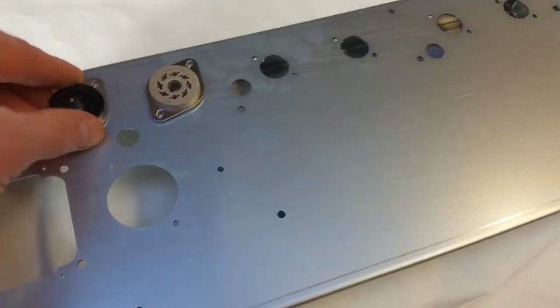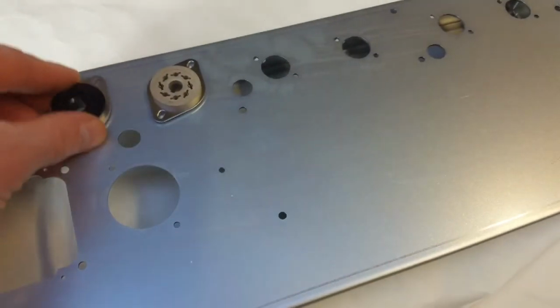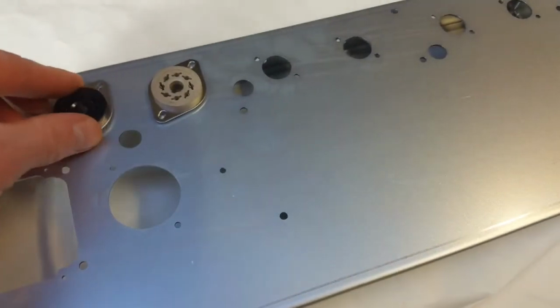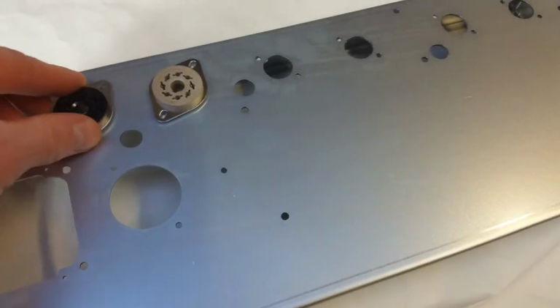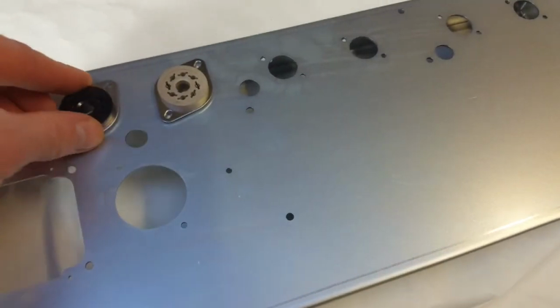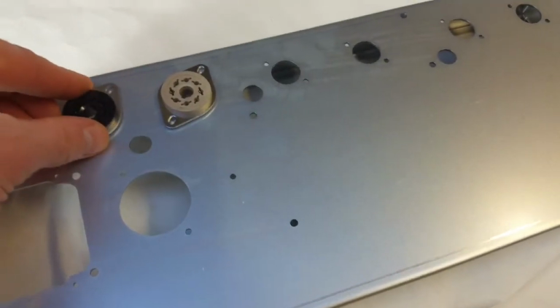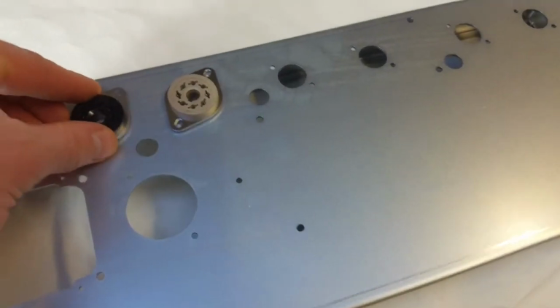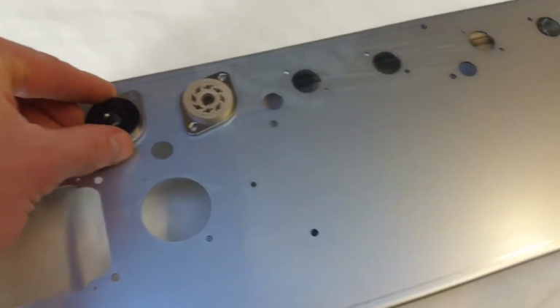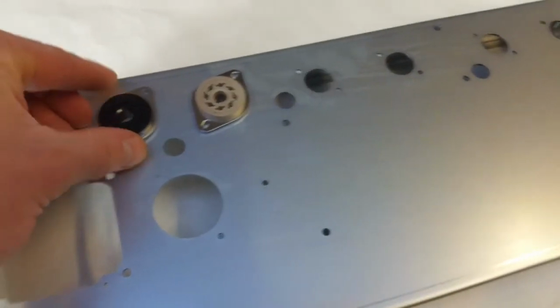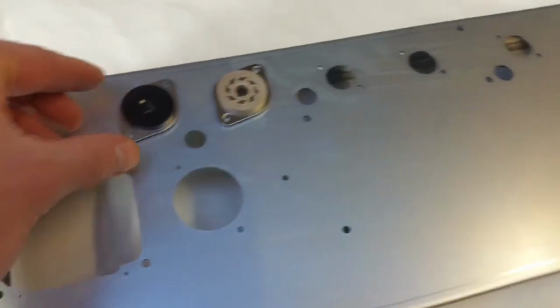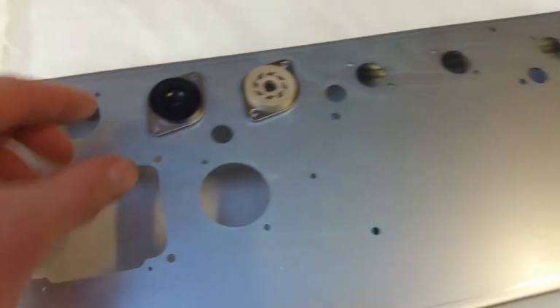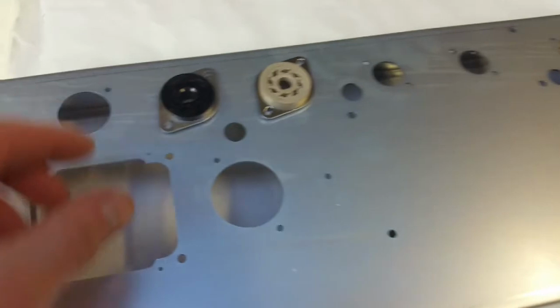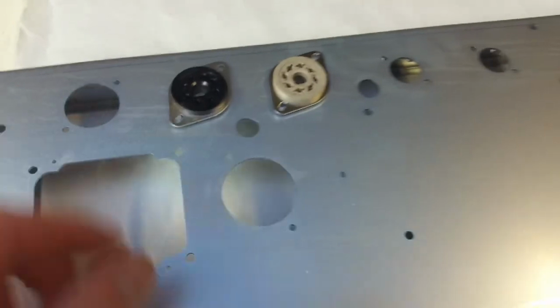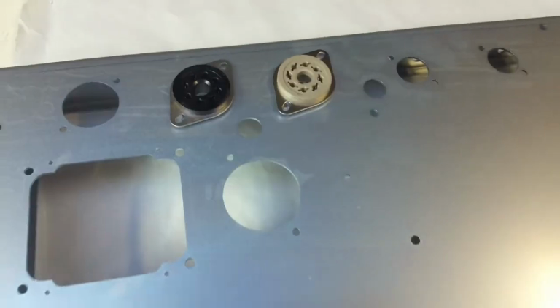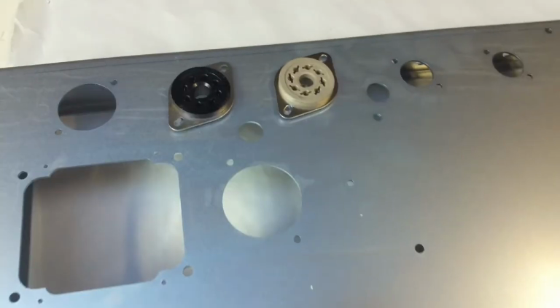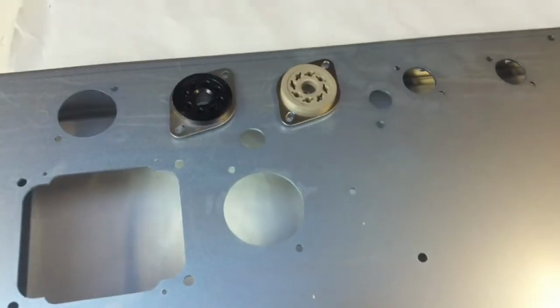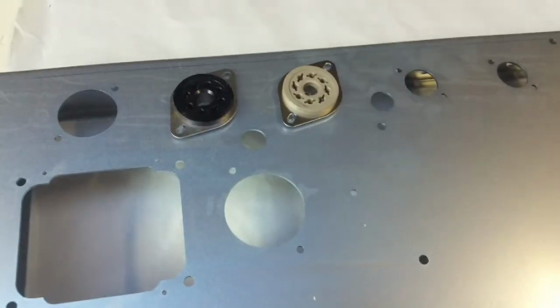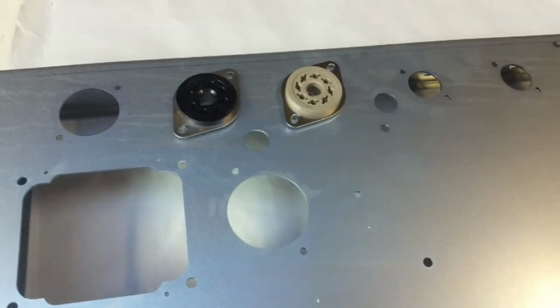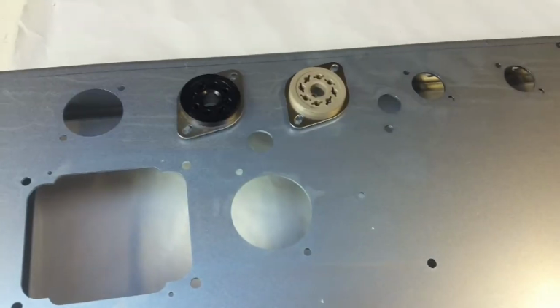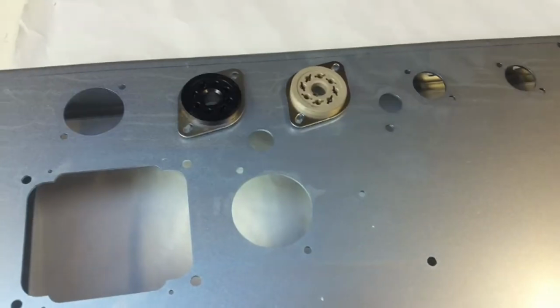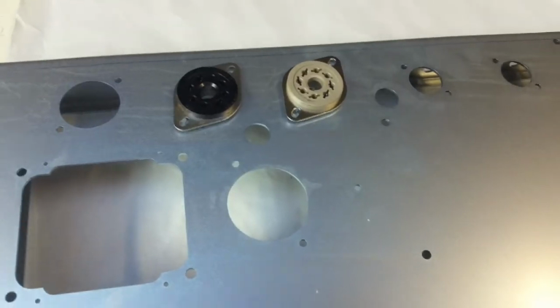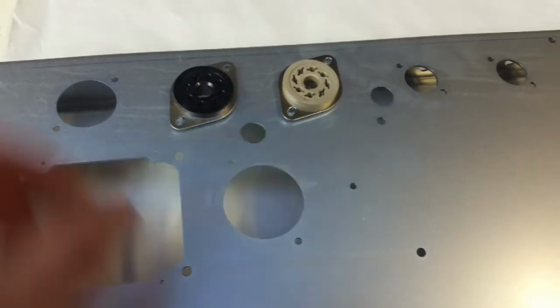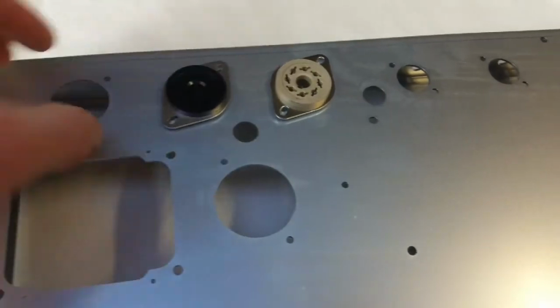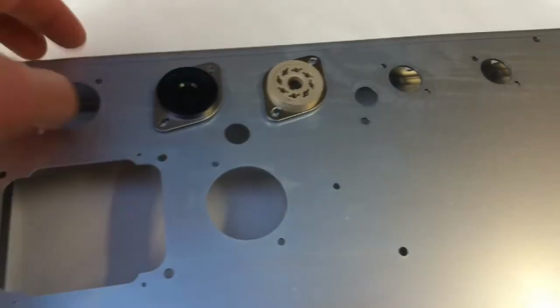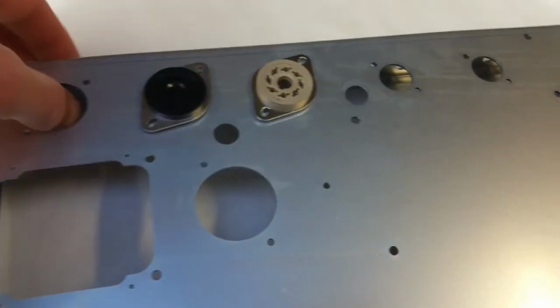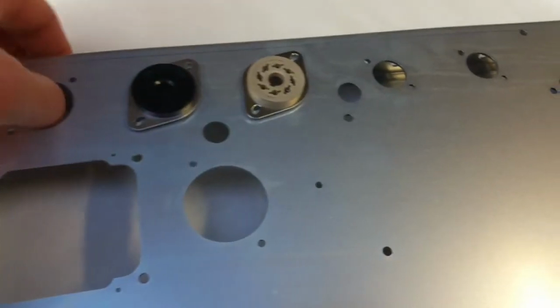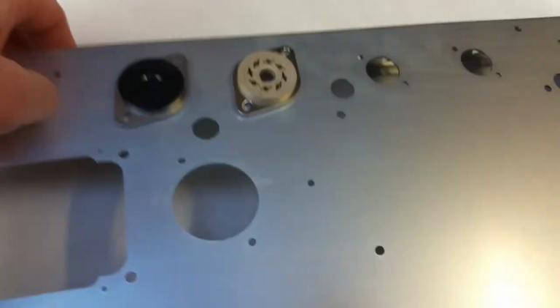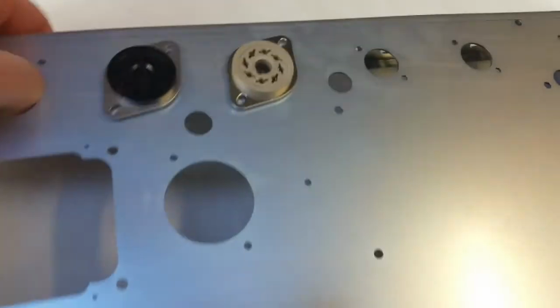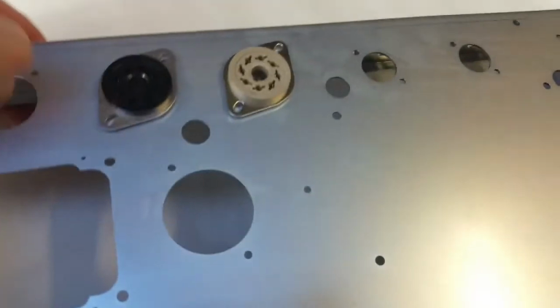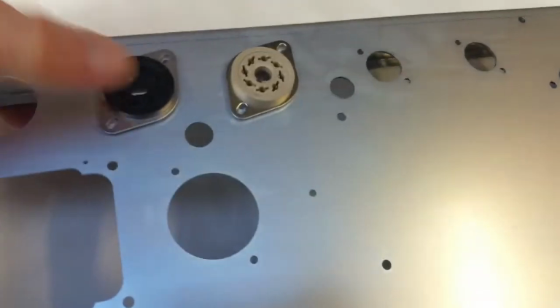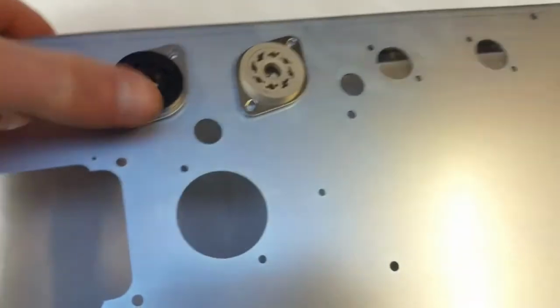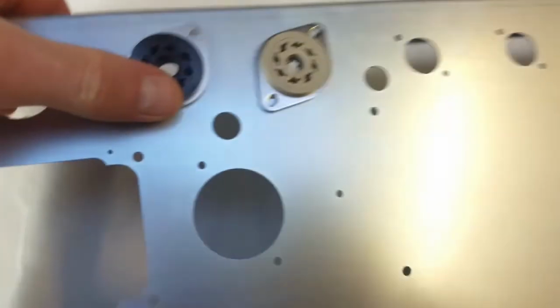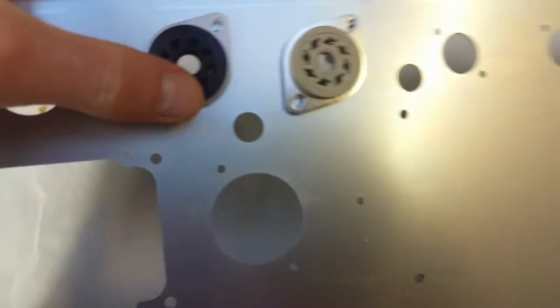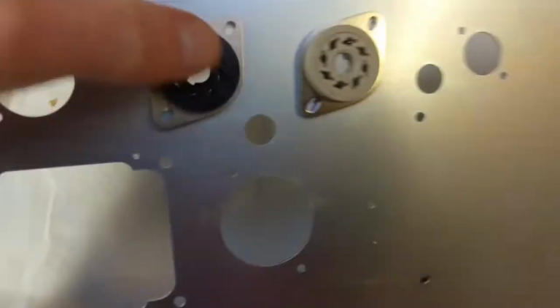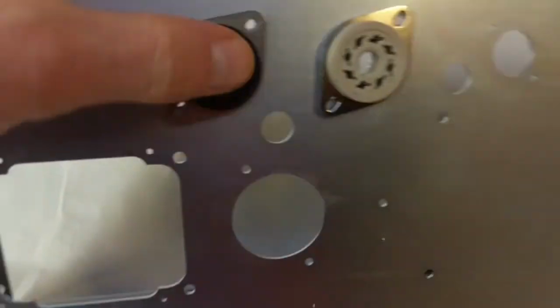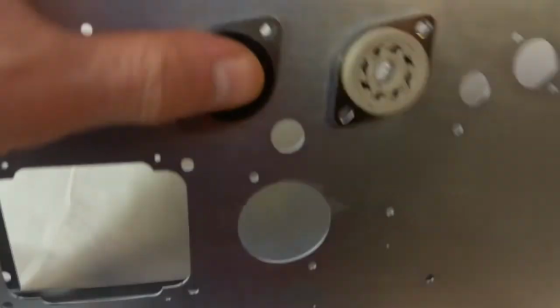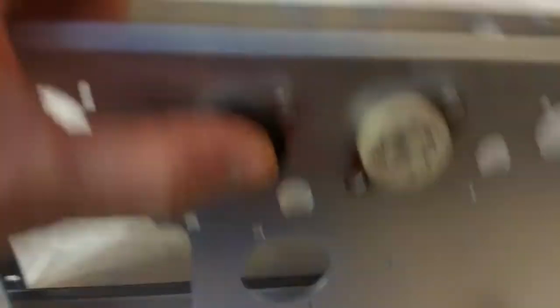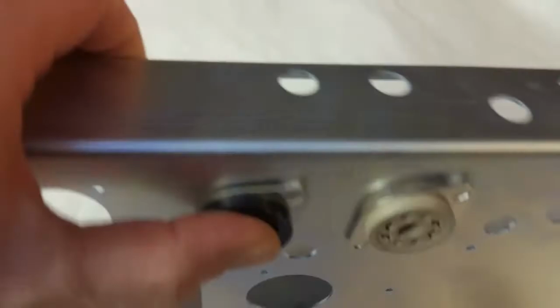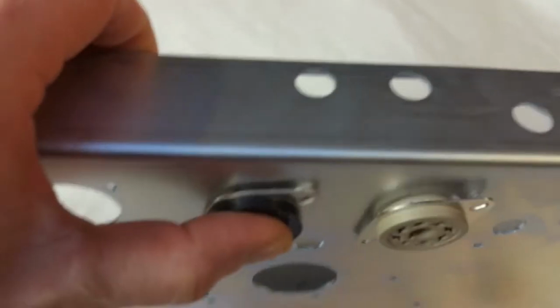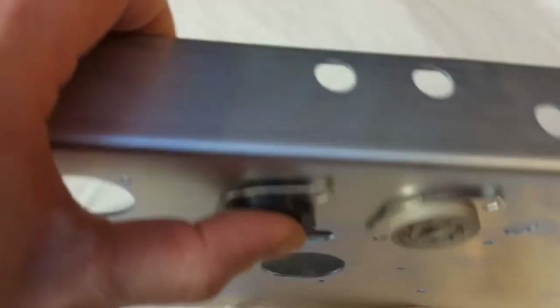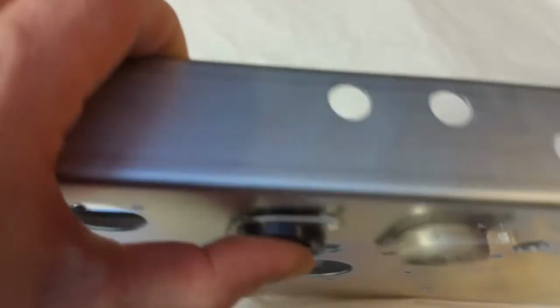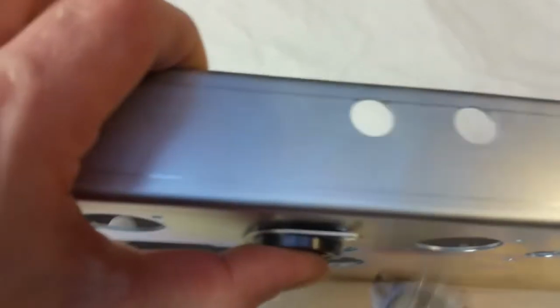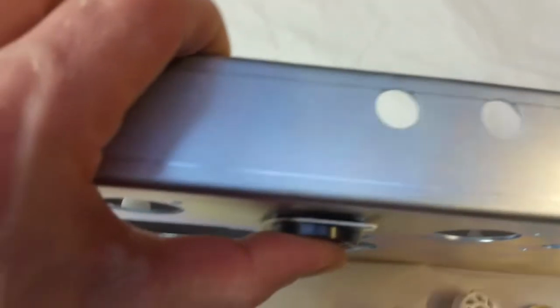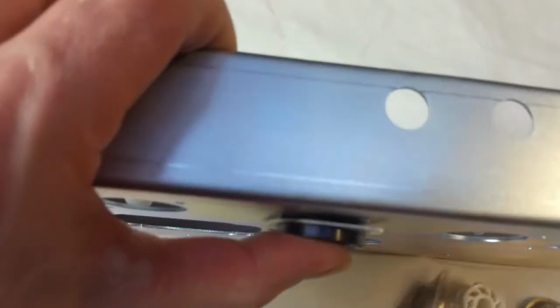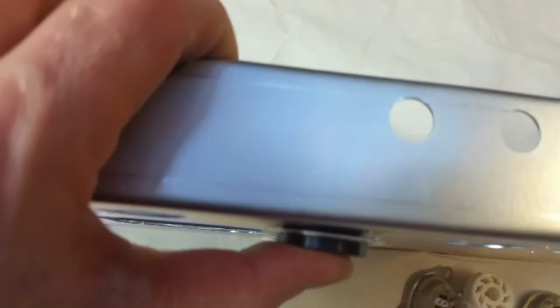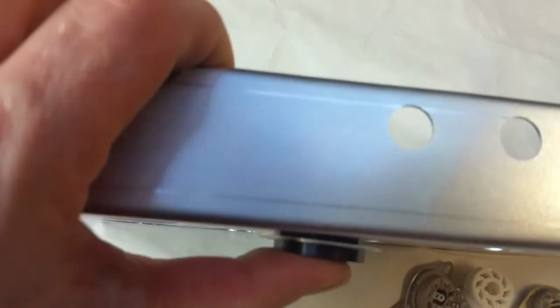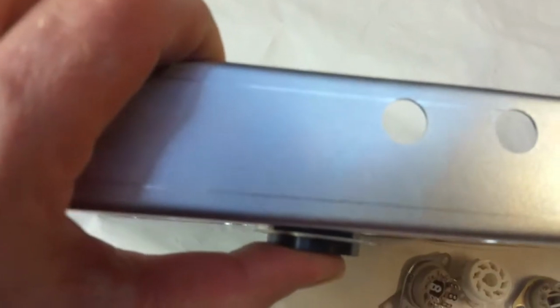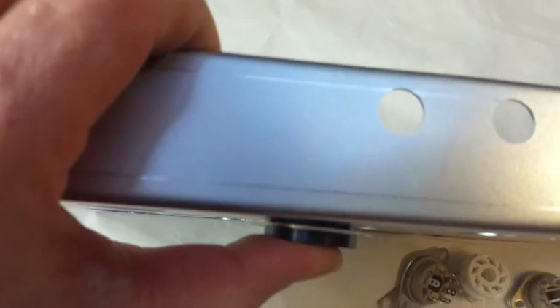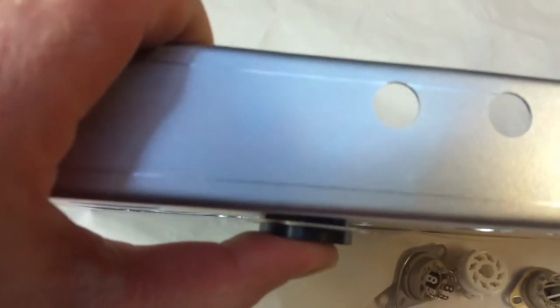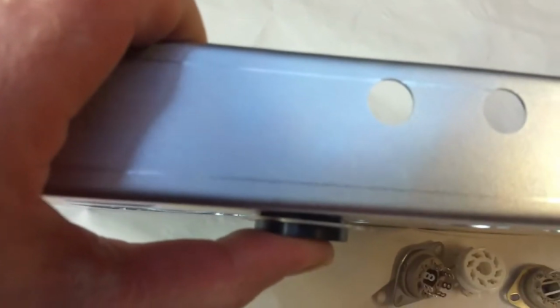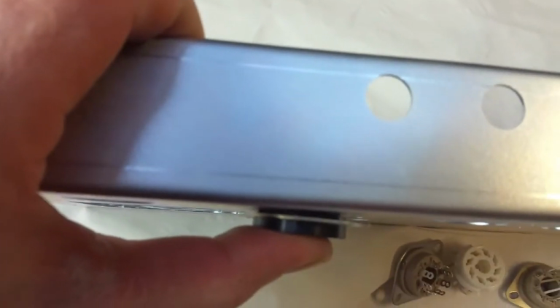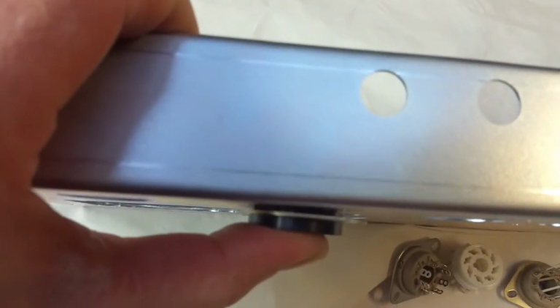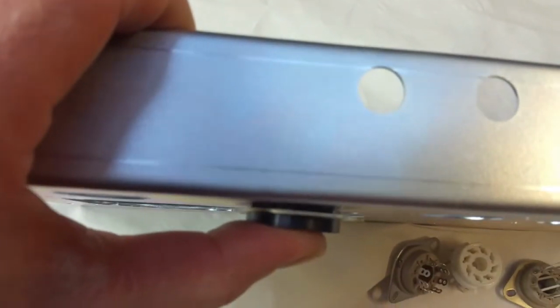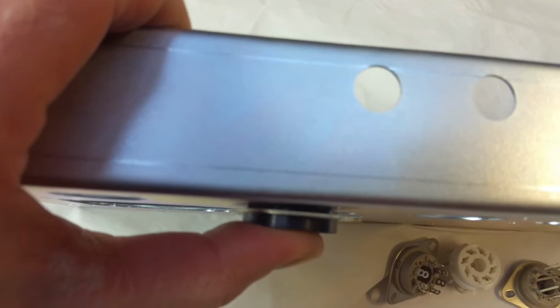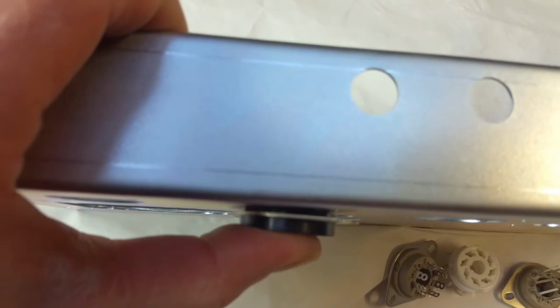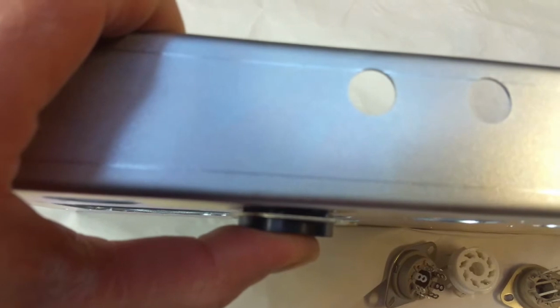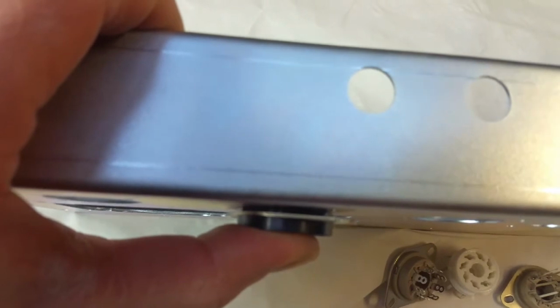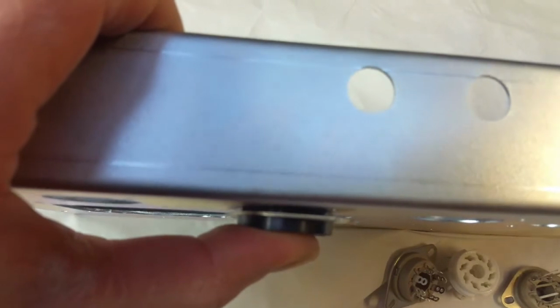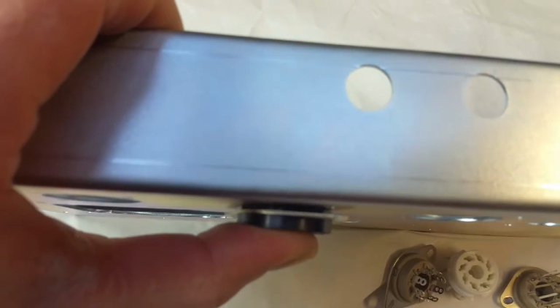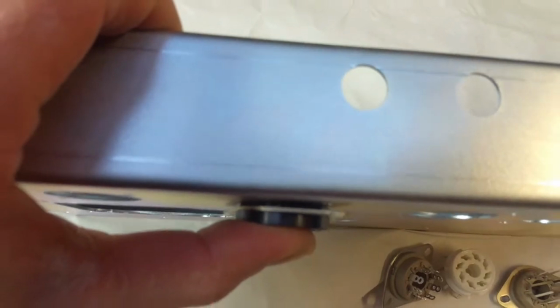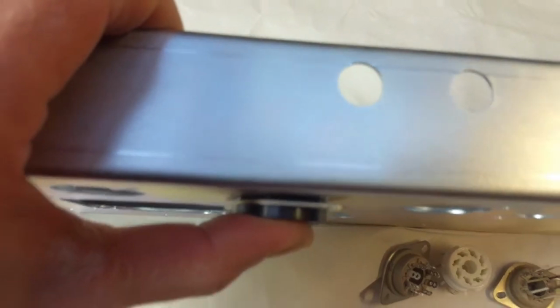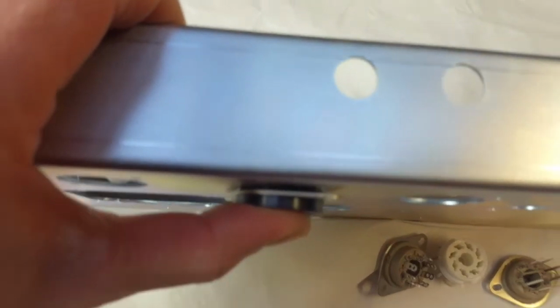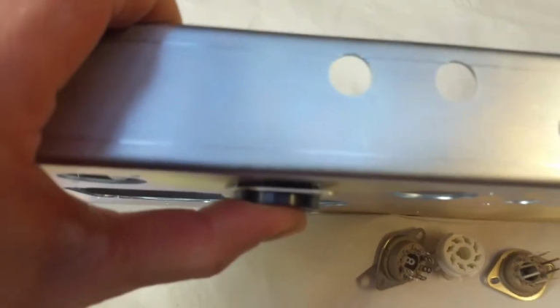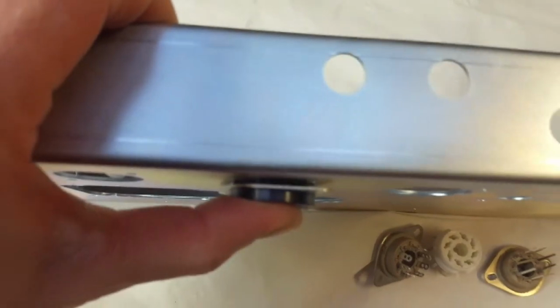The Omron ones are exactly the same as the Belton ones, so it doesn't sit flush on the chassis.